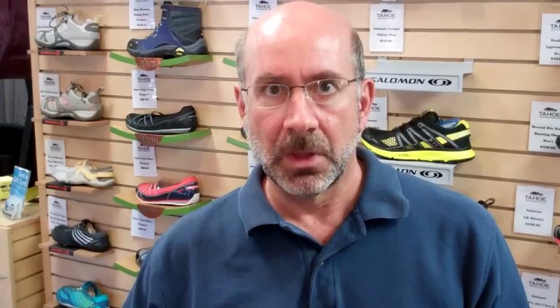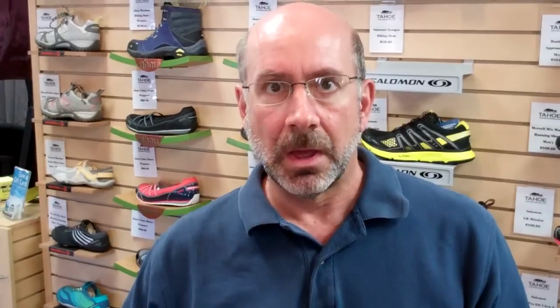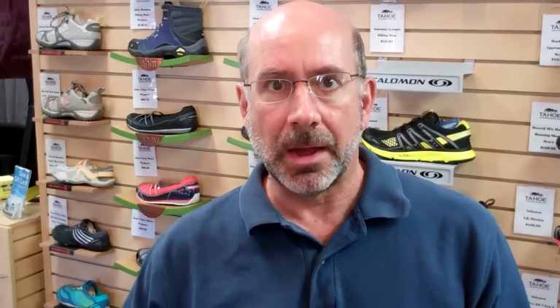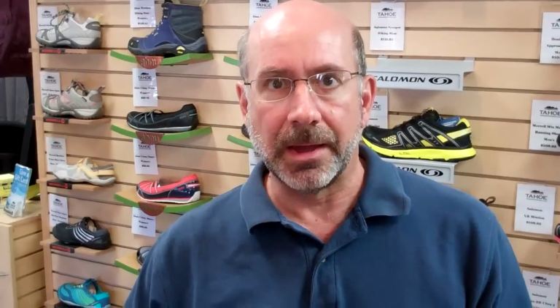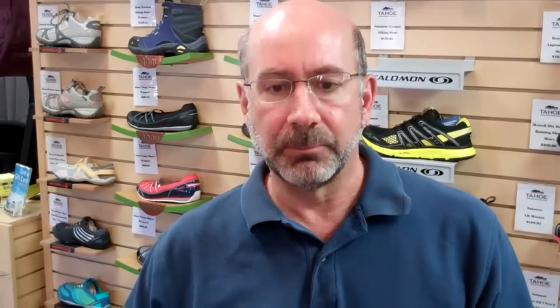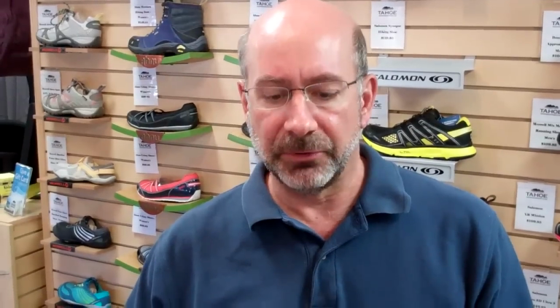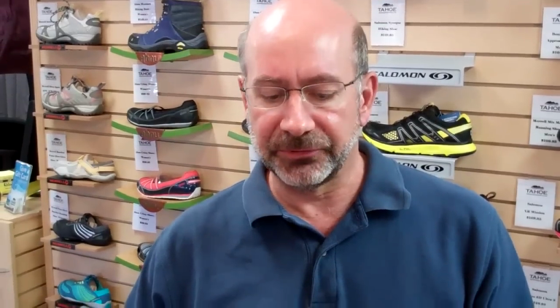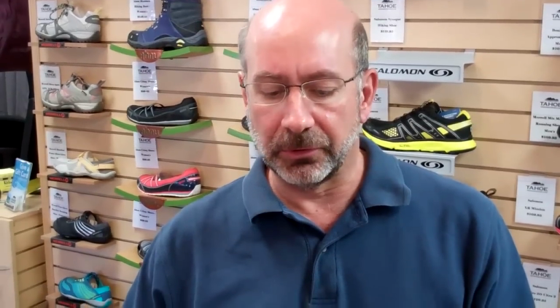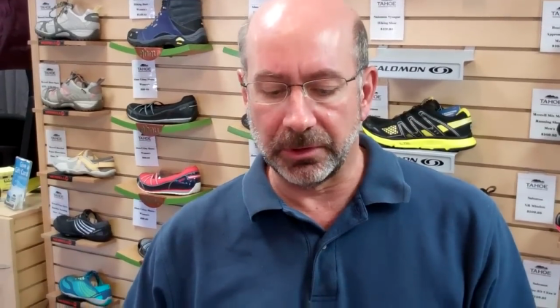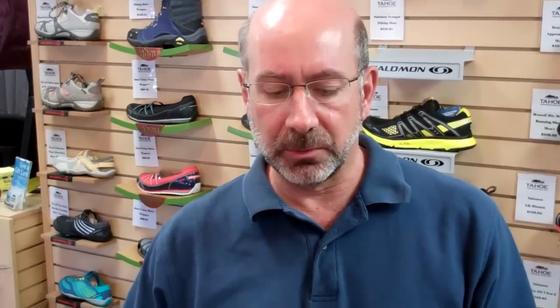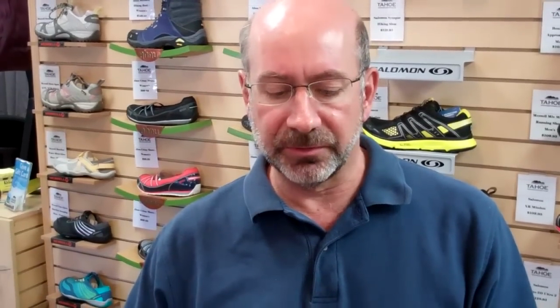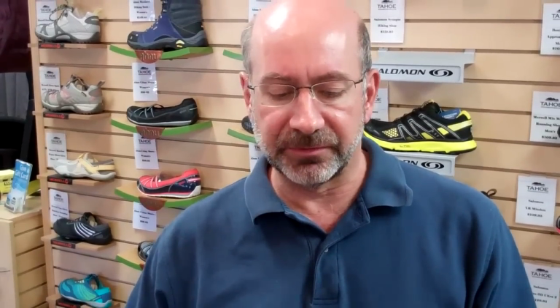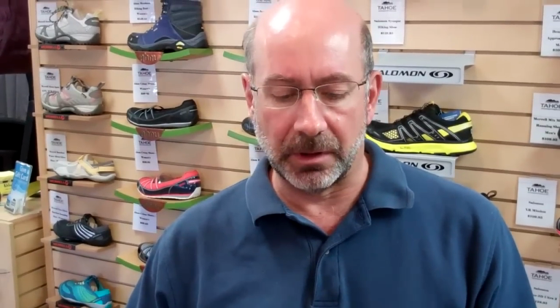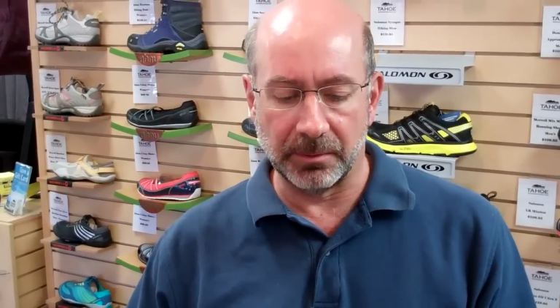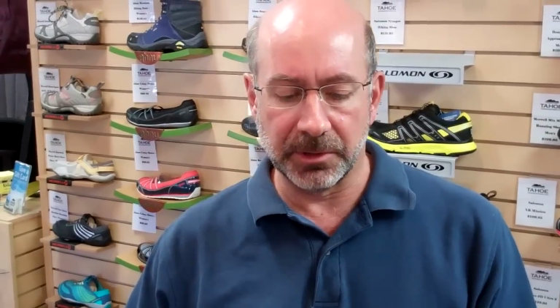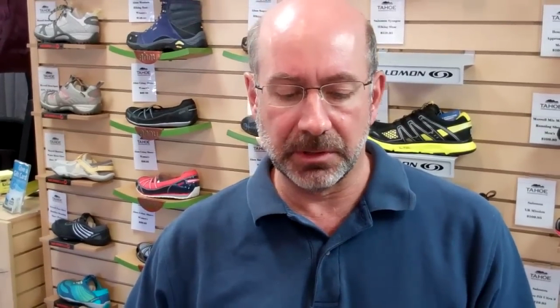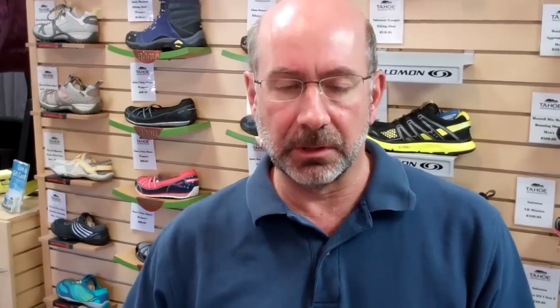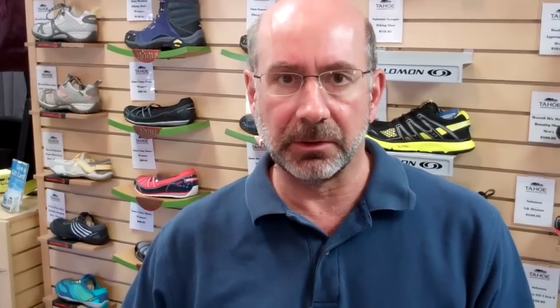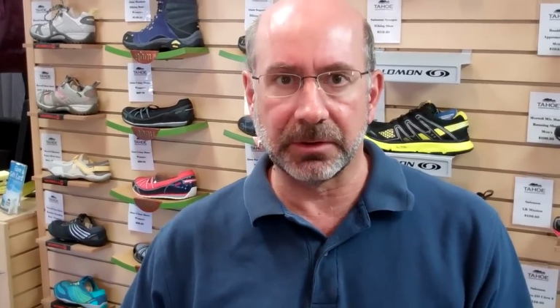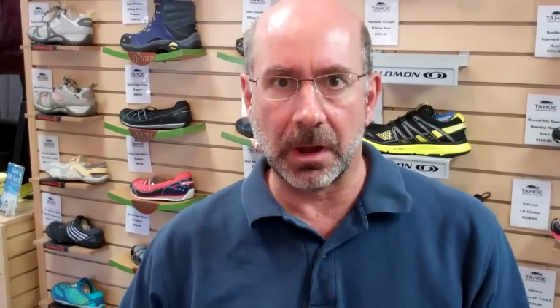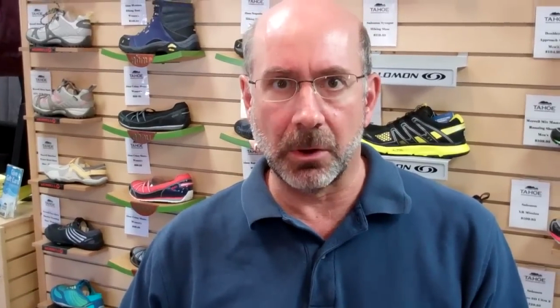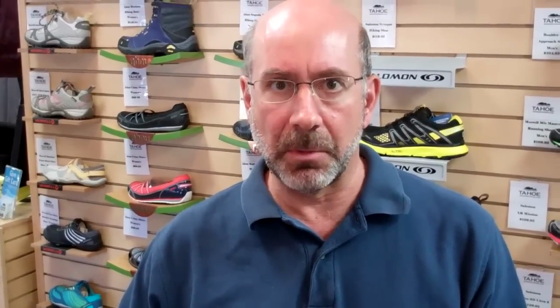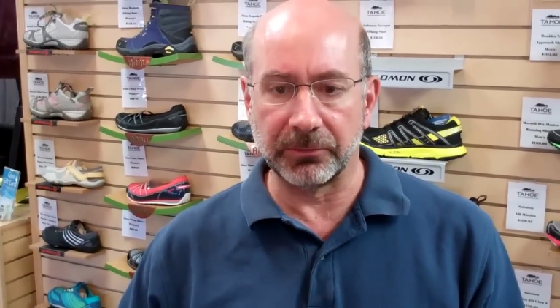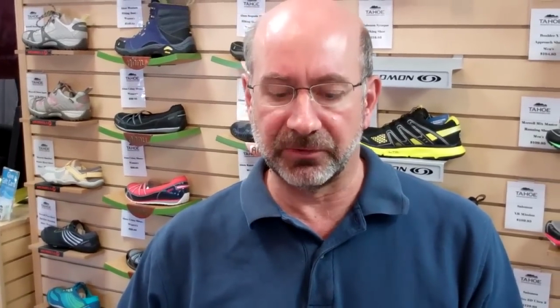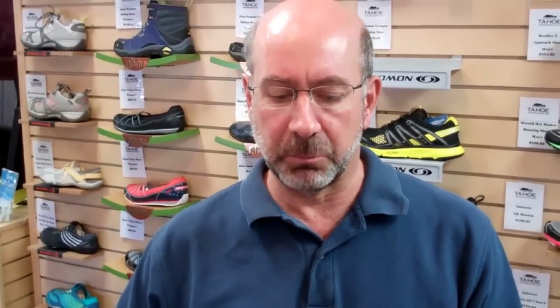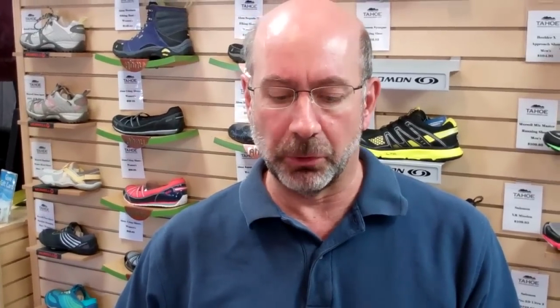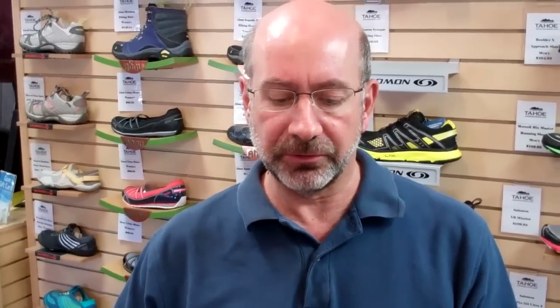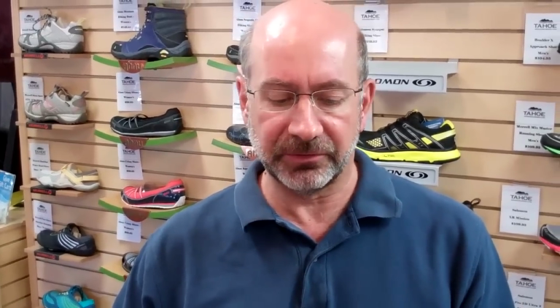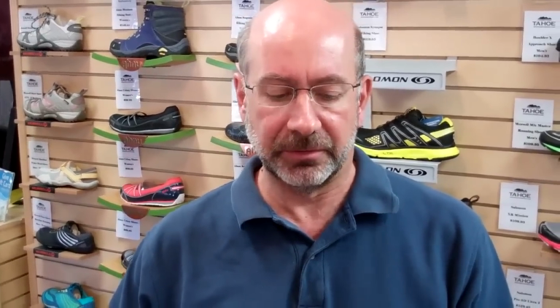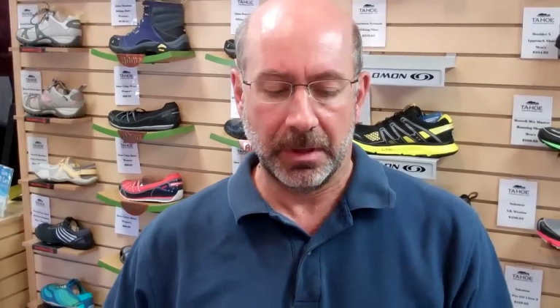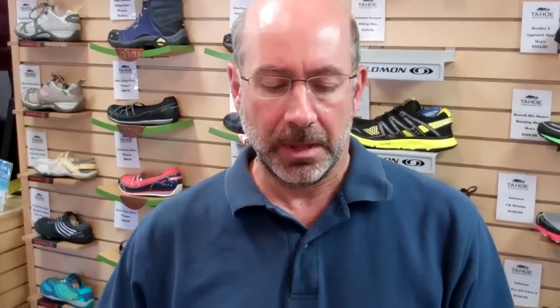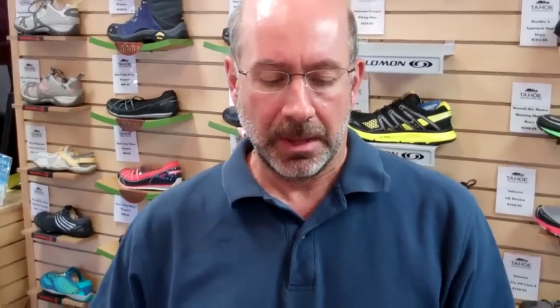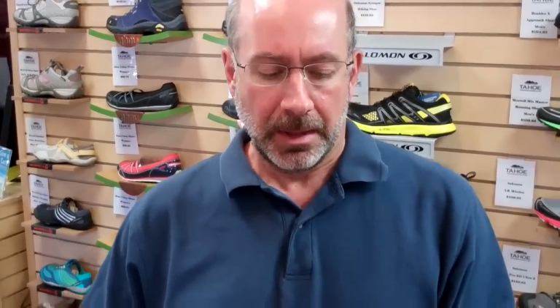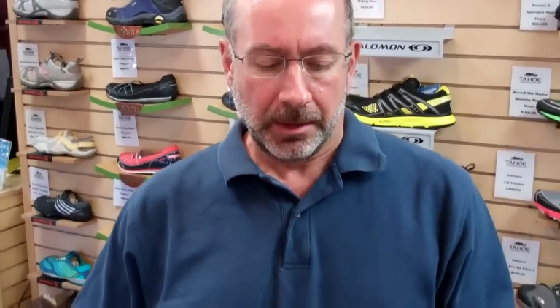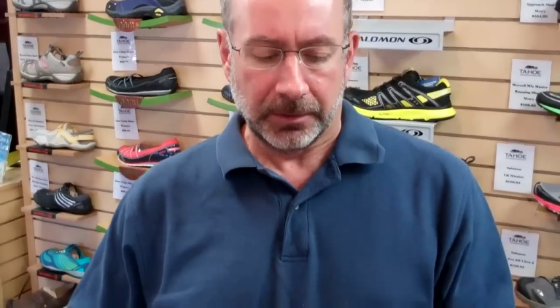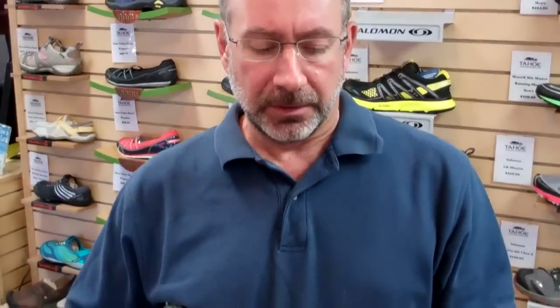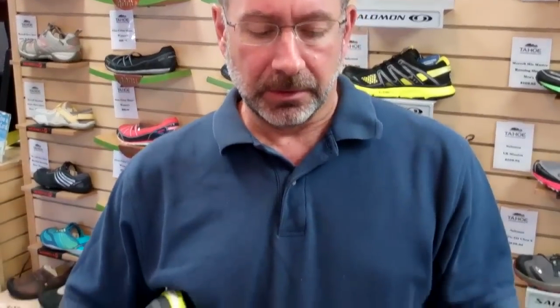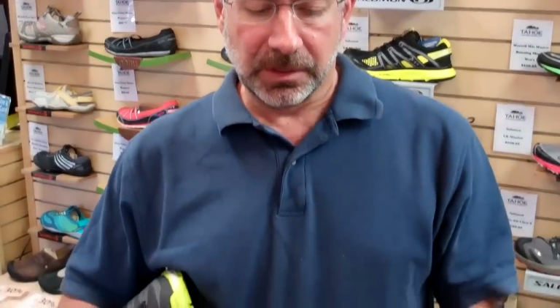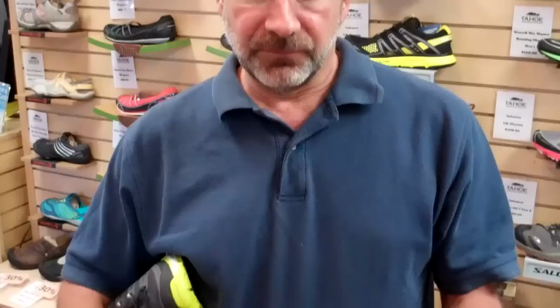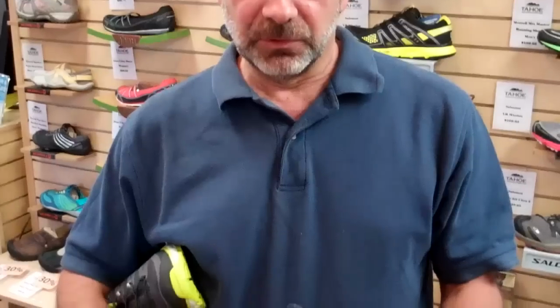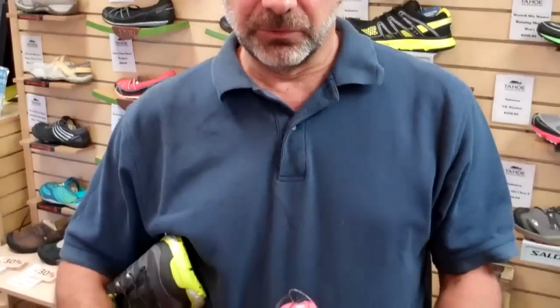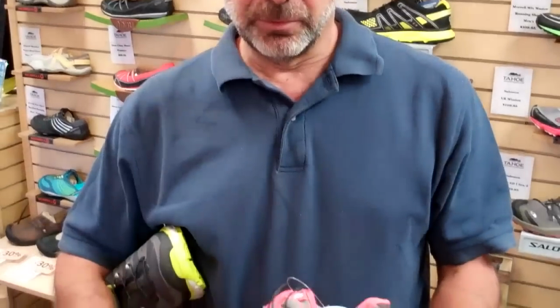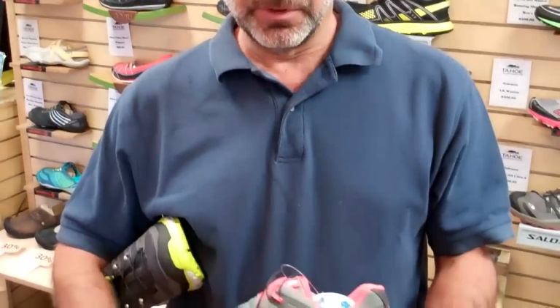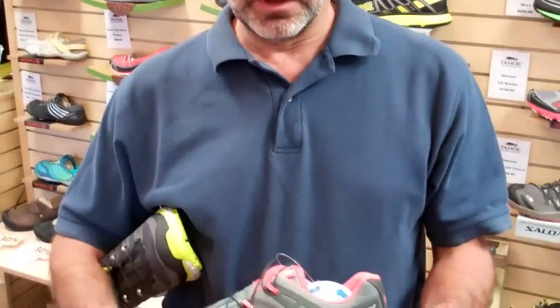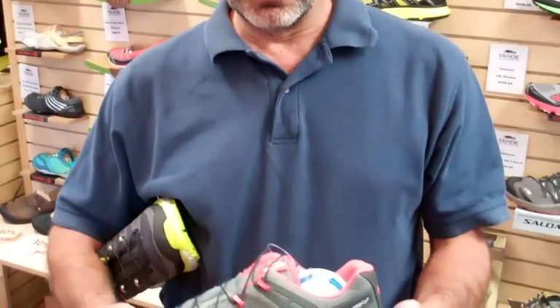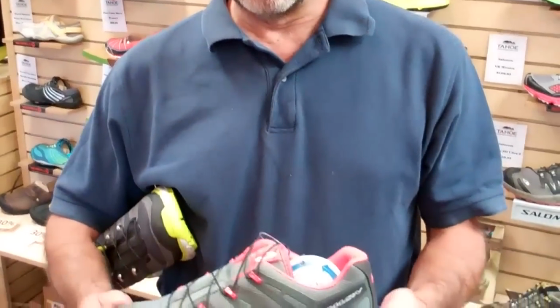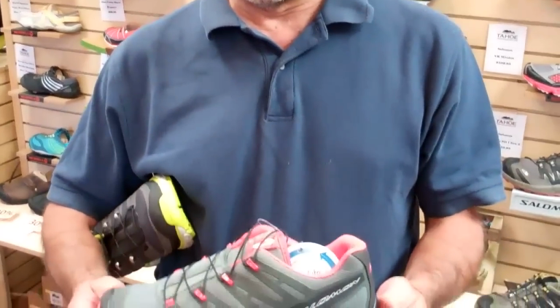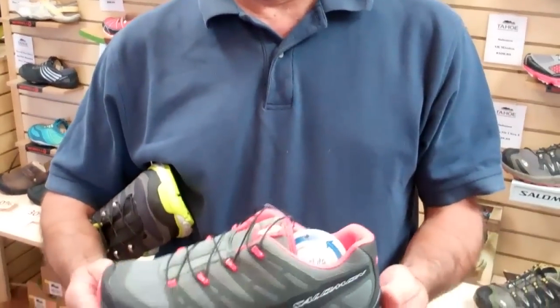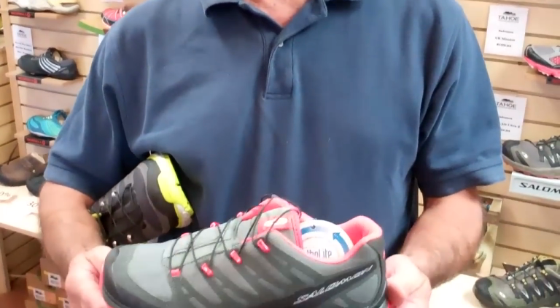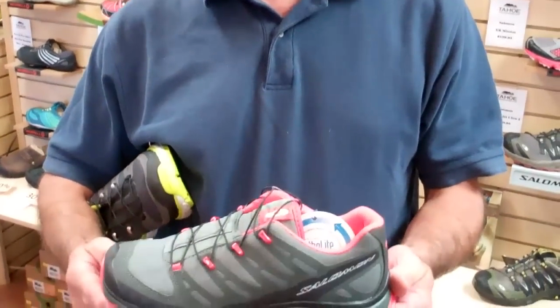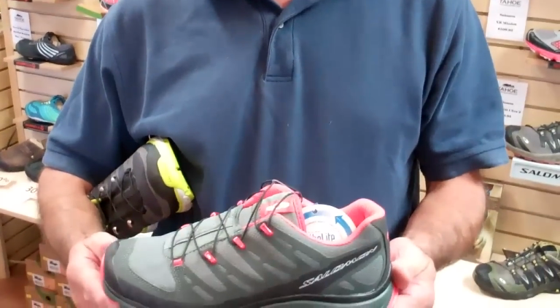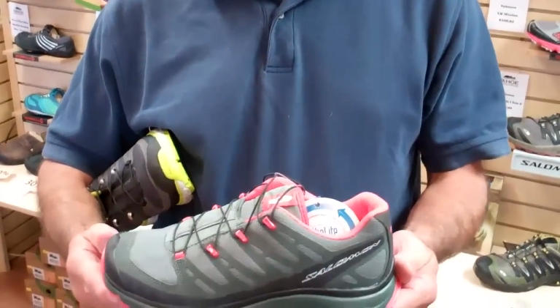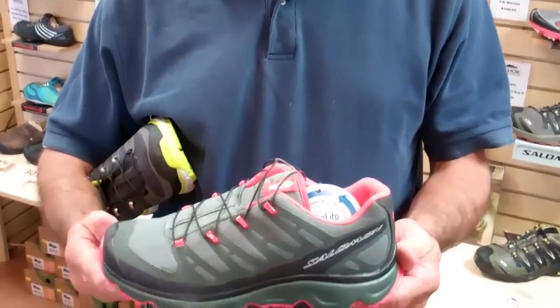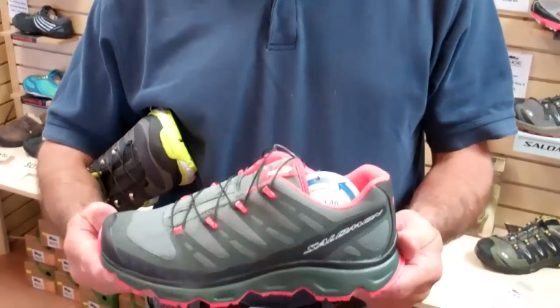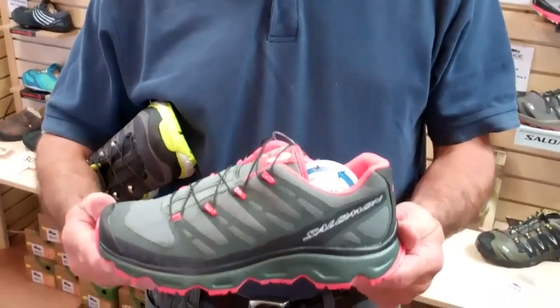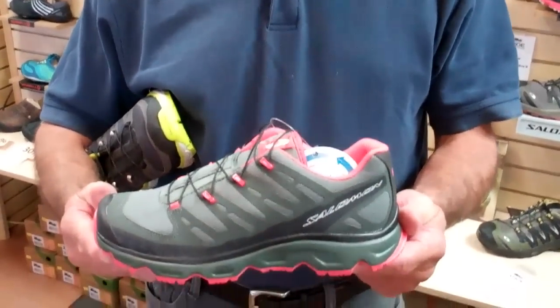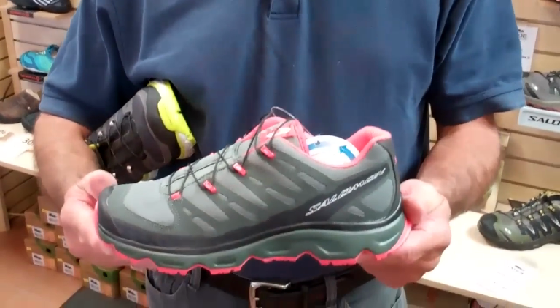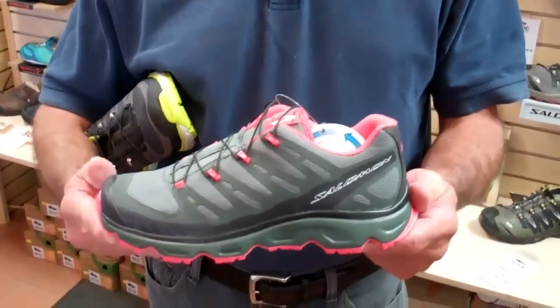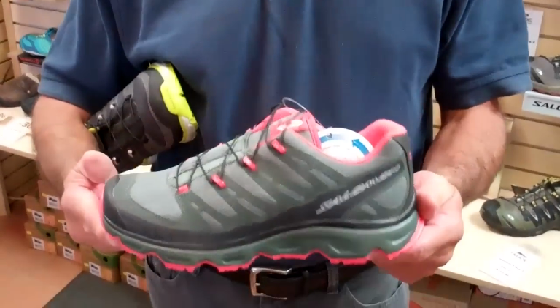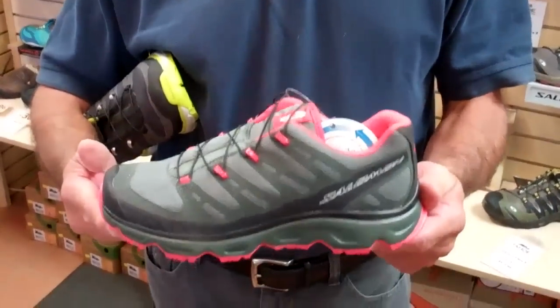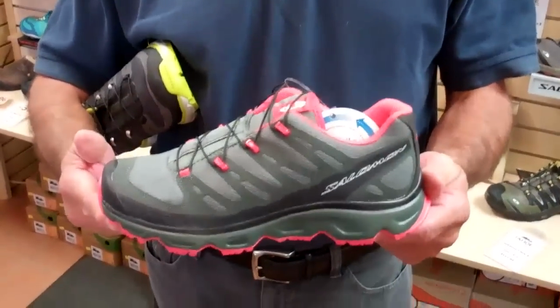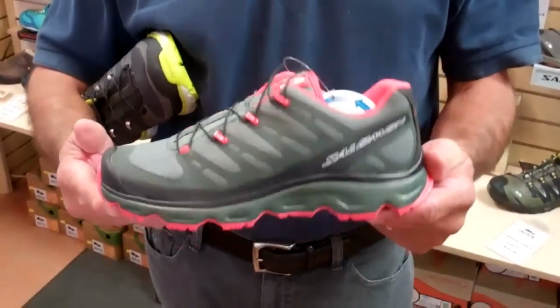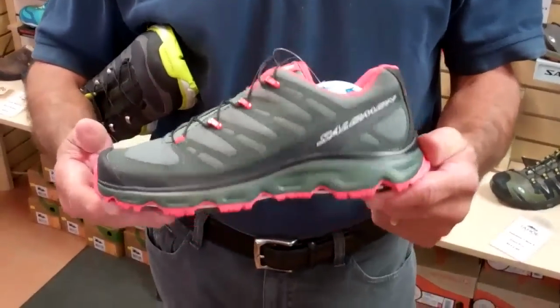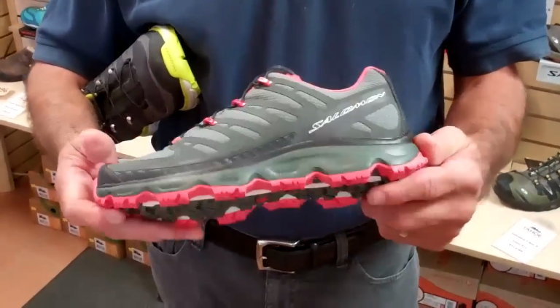Hi, Bill Sterling with Salomon here at Tahoe Mountain Sports. I'm going to give you a little bit of info on a new shoe called the Synapse.